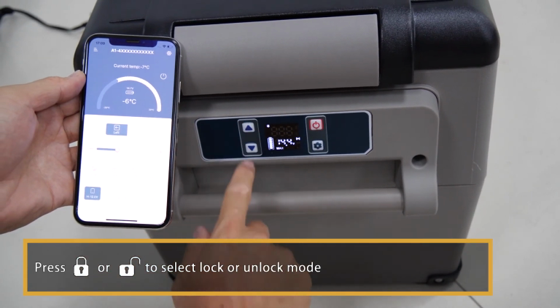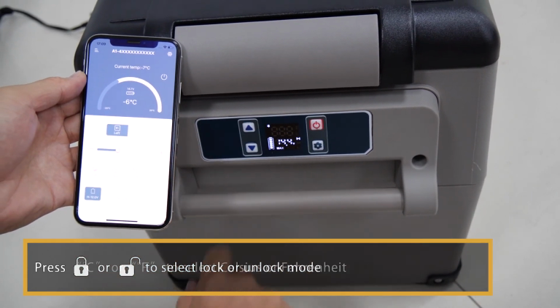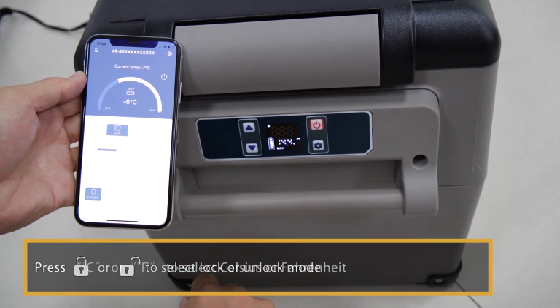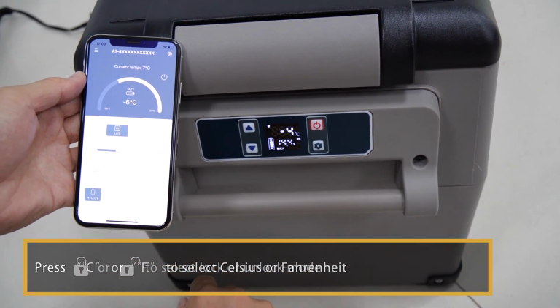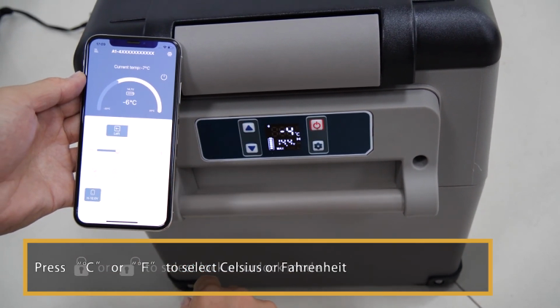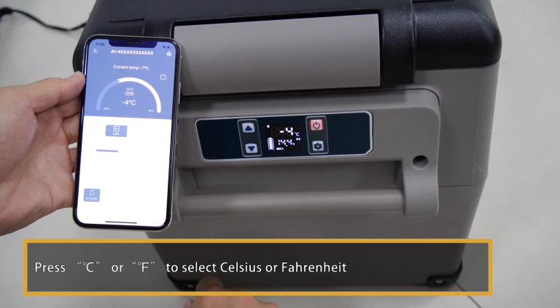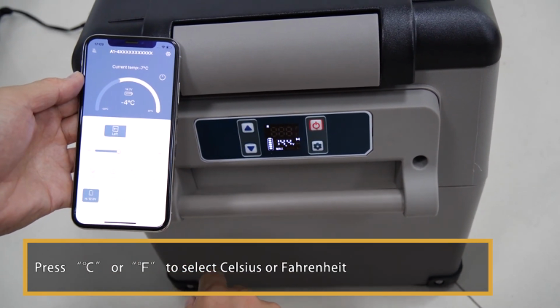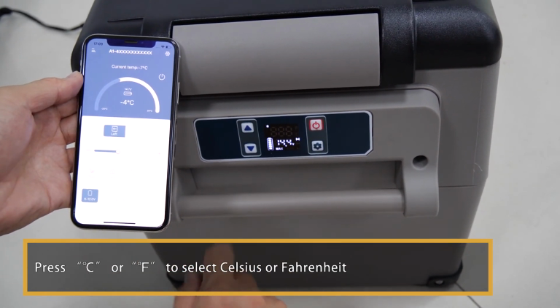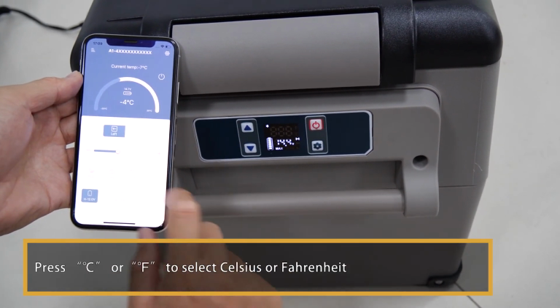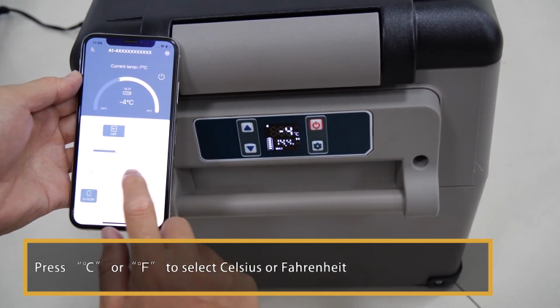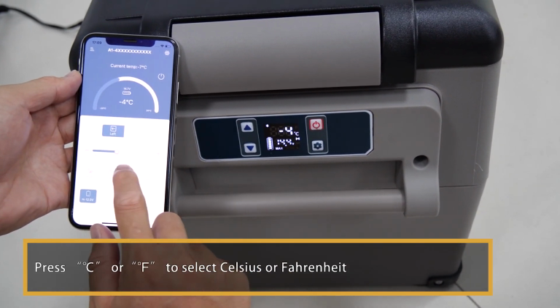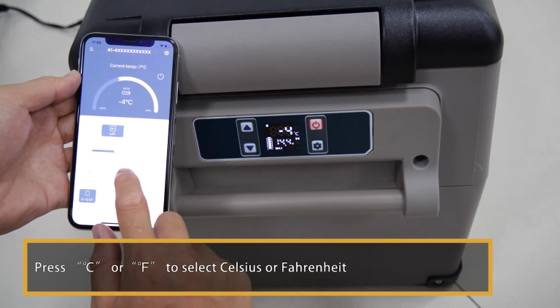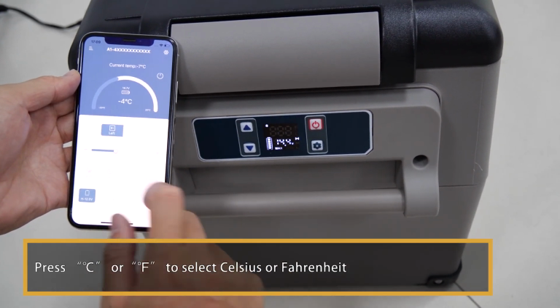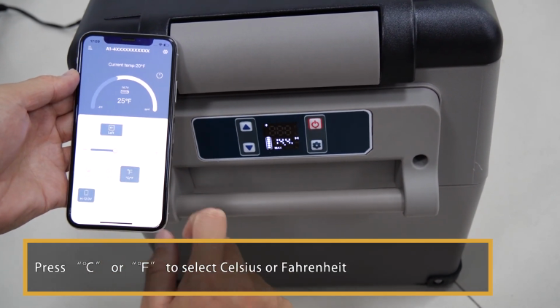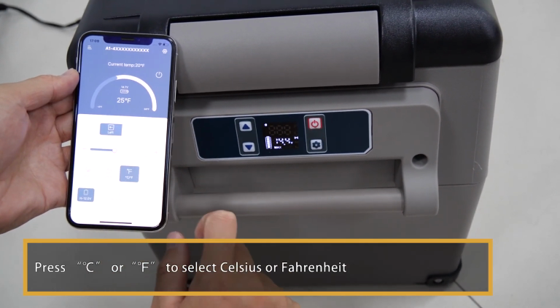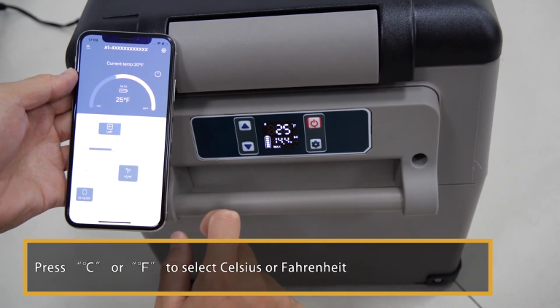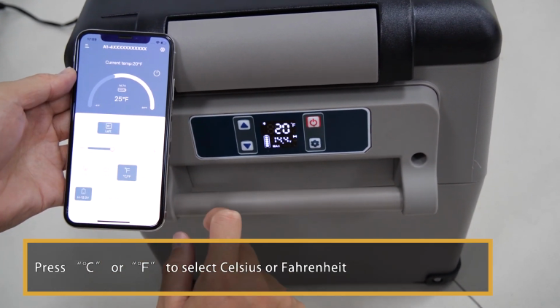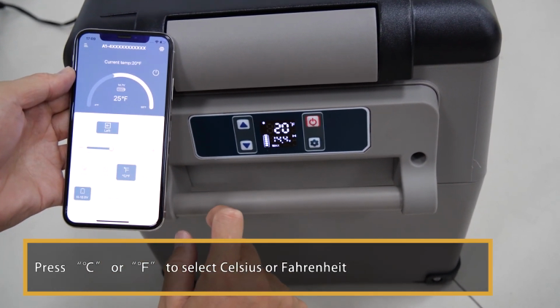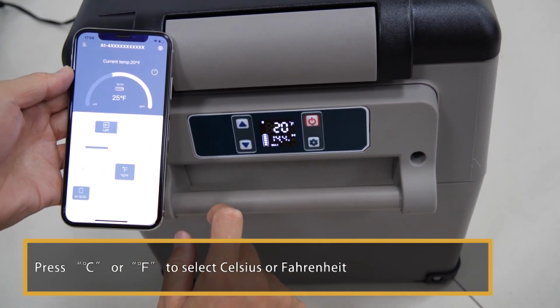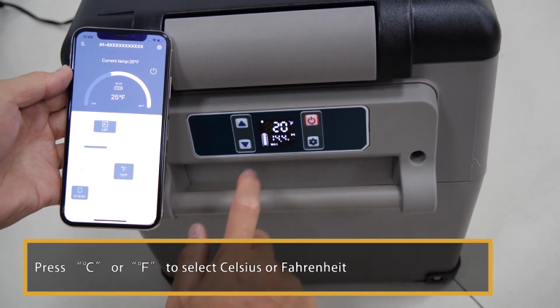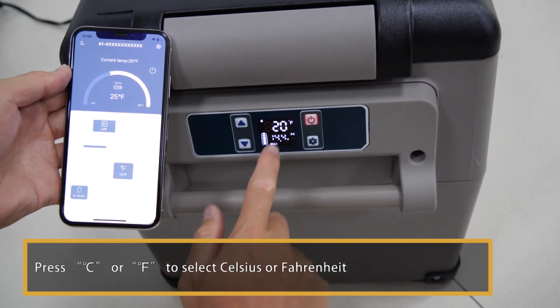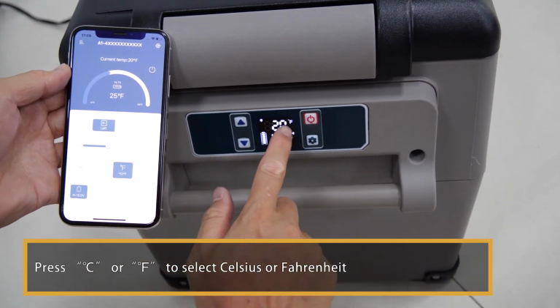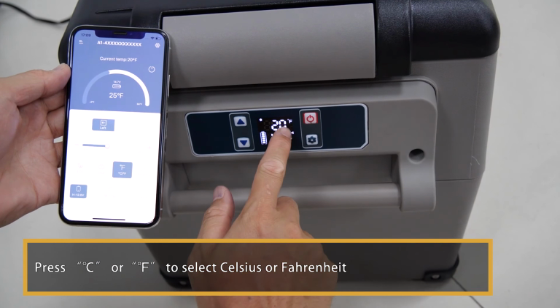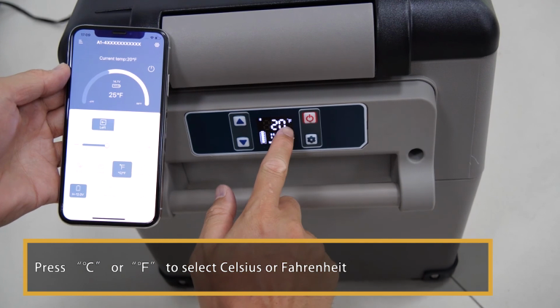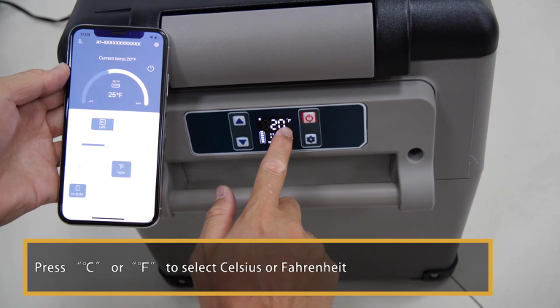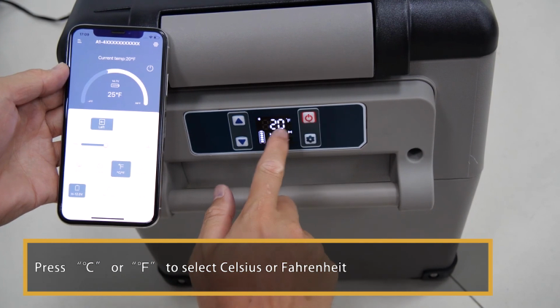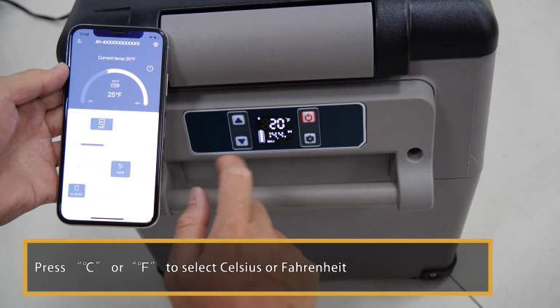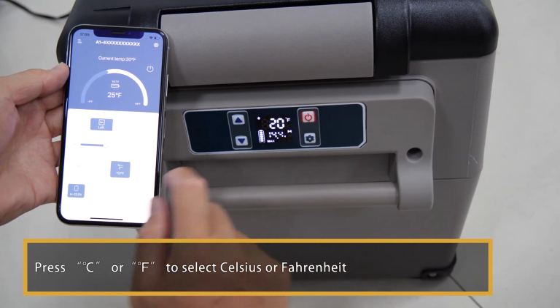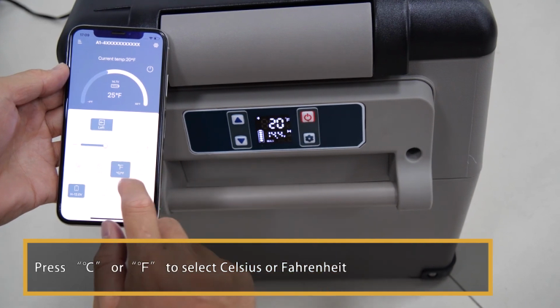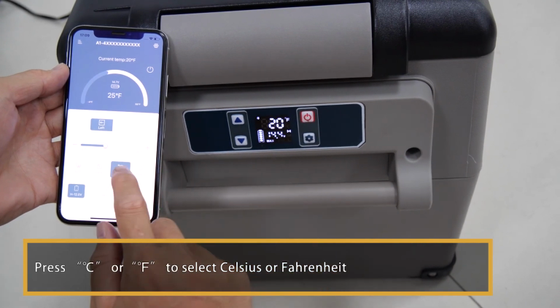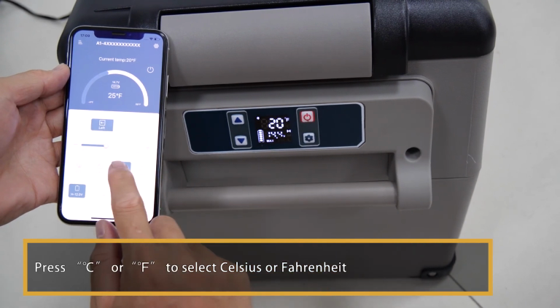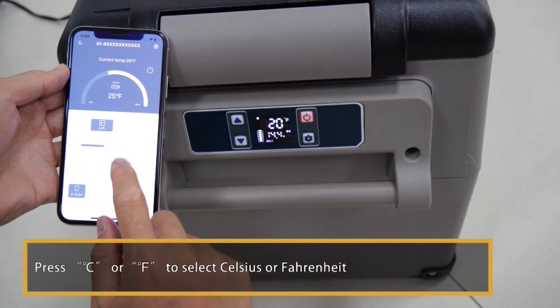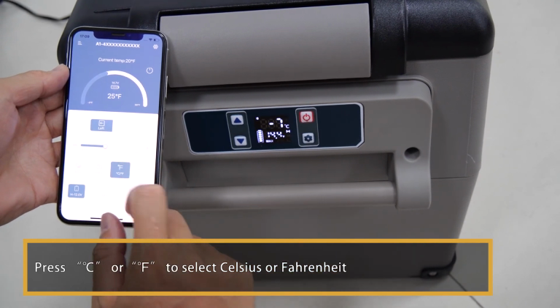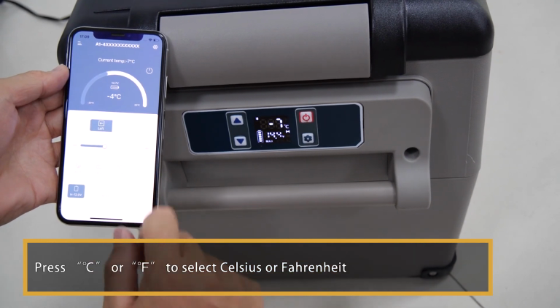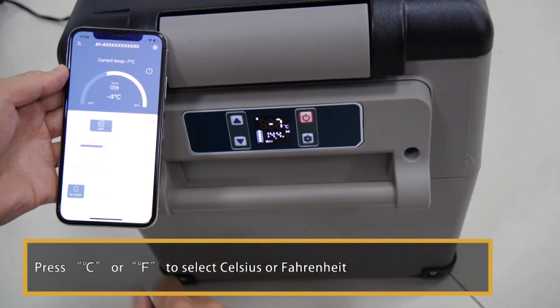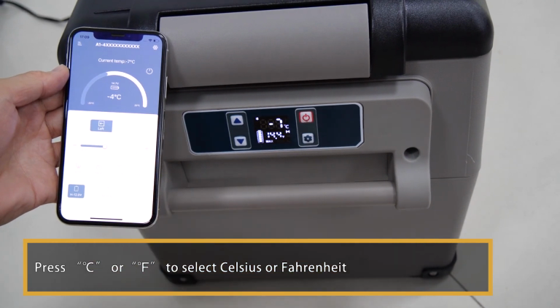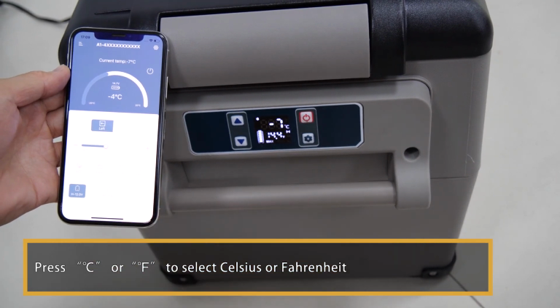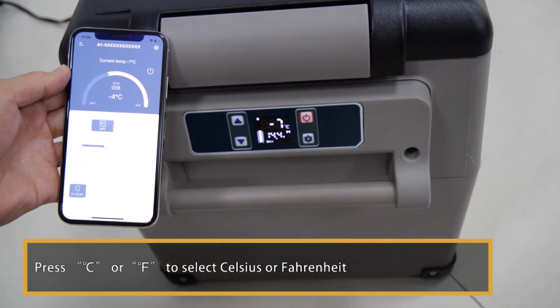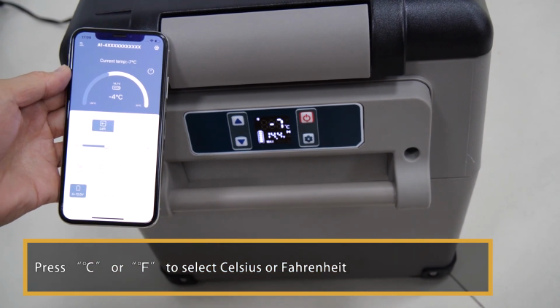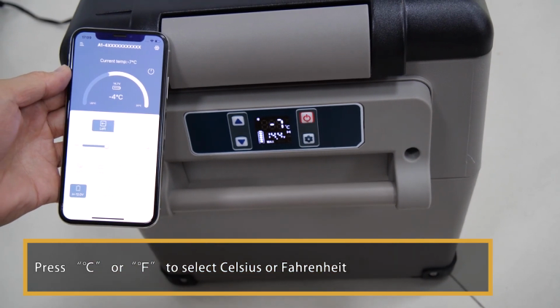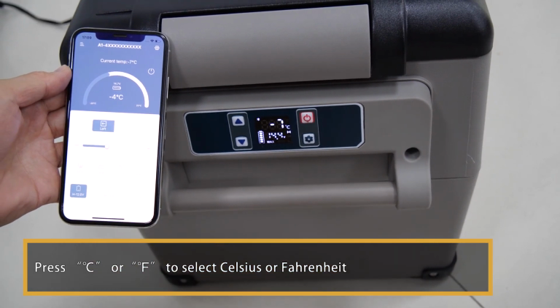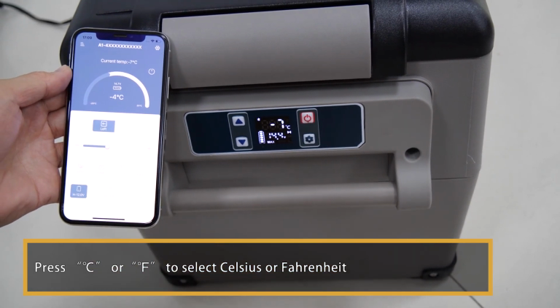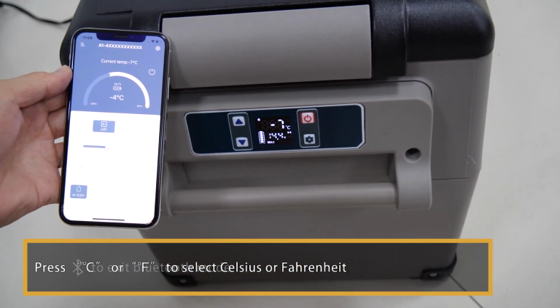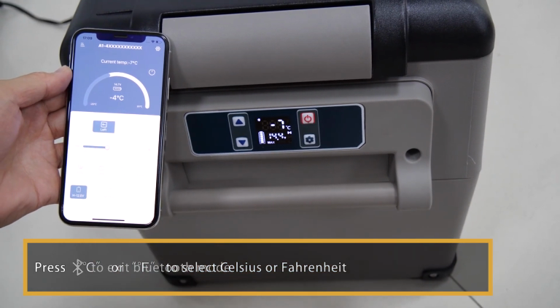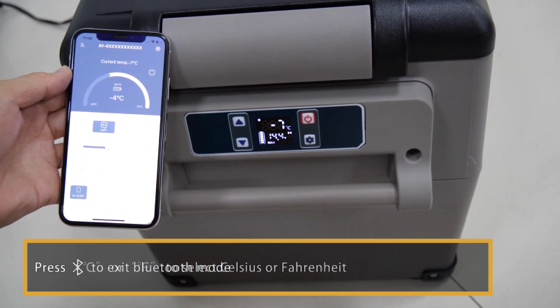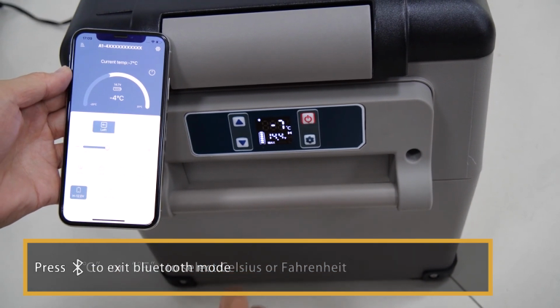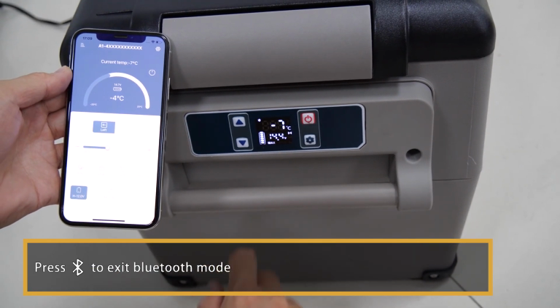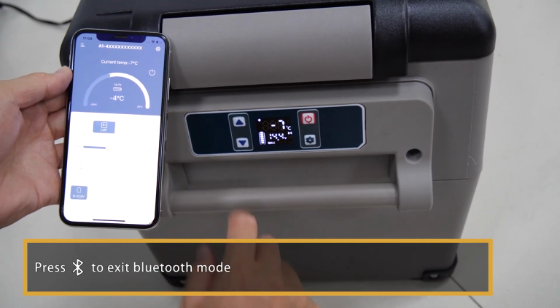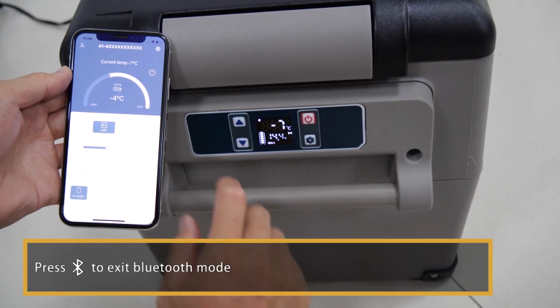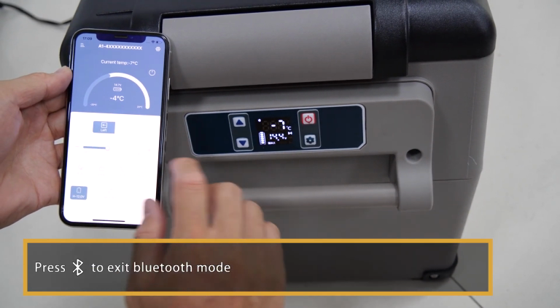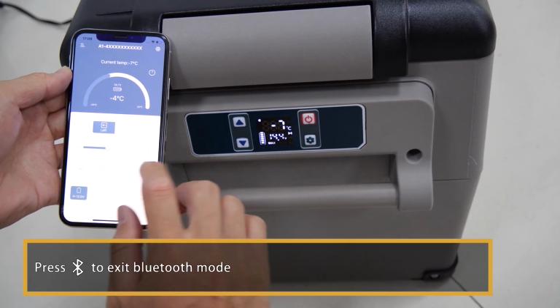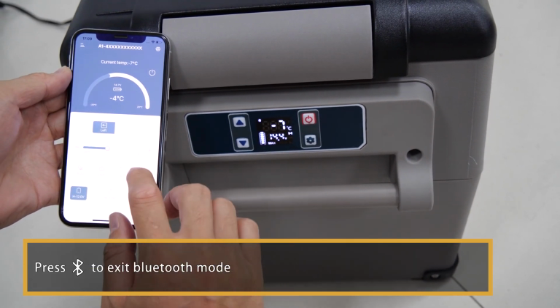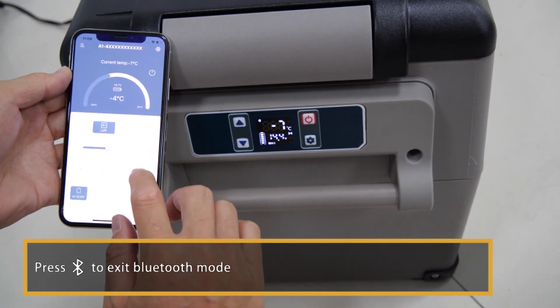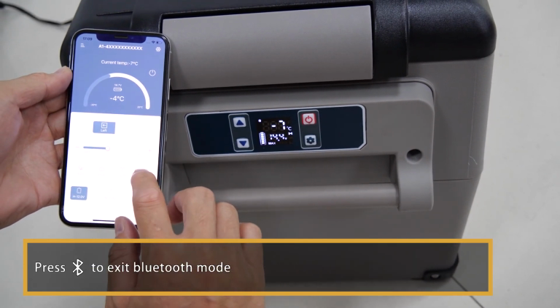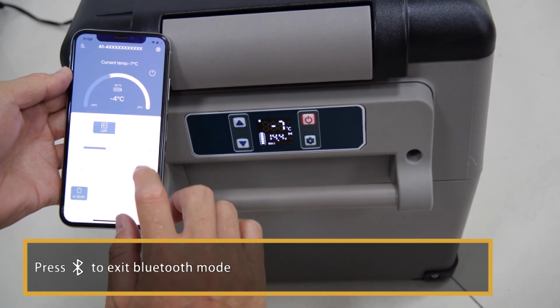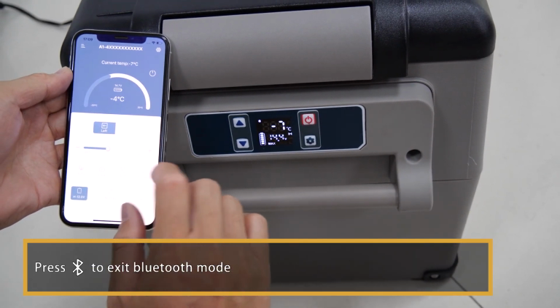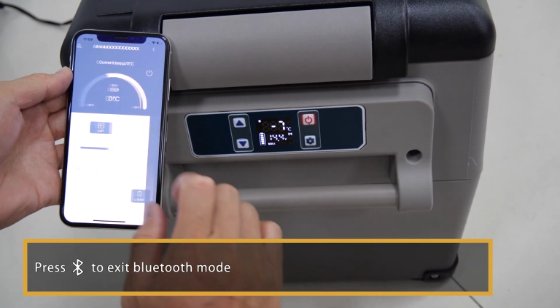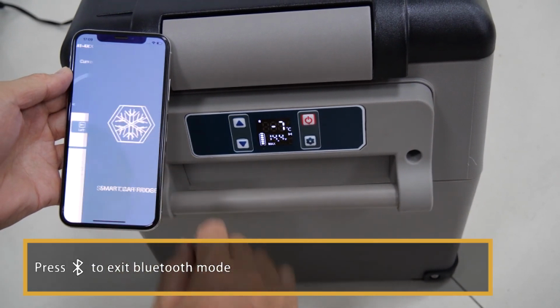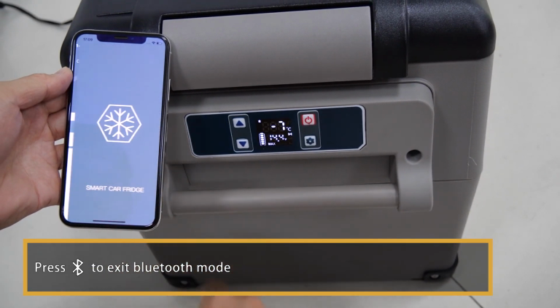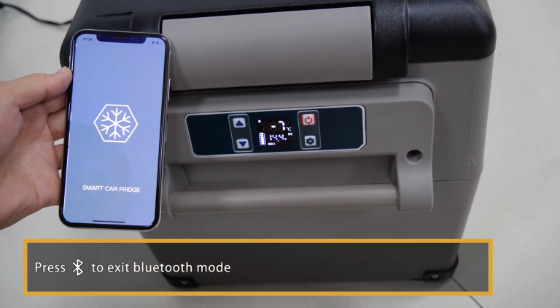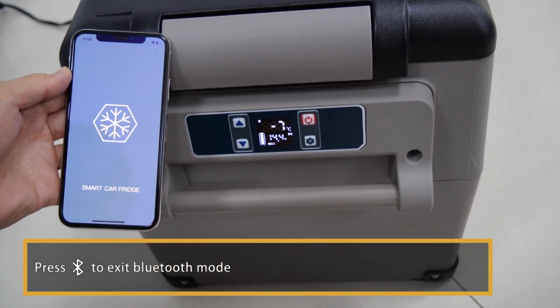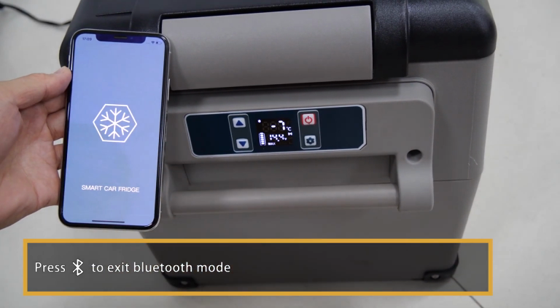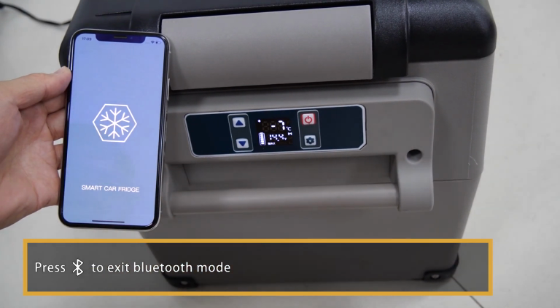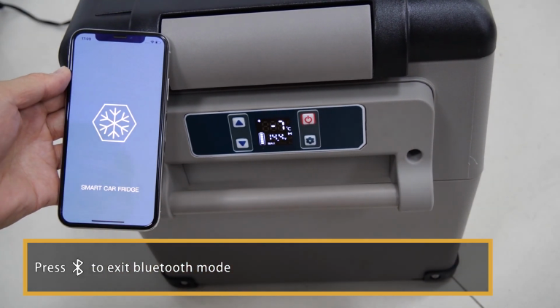Press Centigrade or Fahrenheit to select Celsius or Fahrenheit. Press Bluetooth to exit Bluetooth mode.